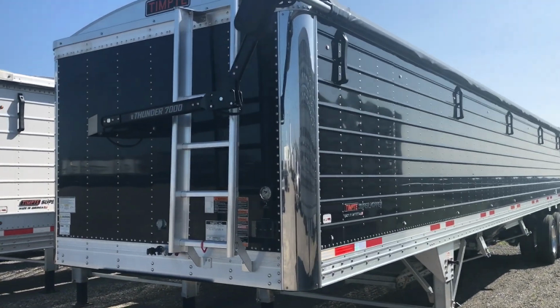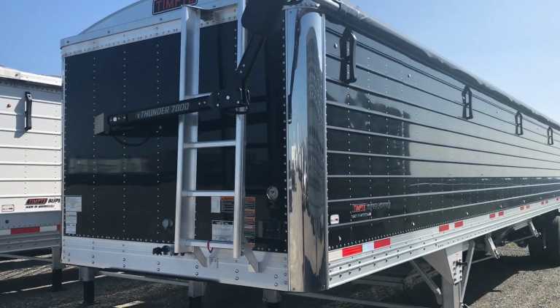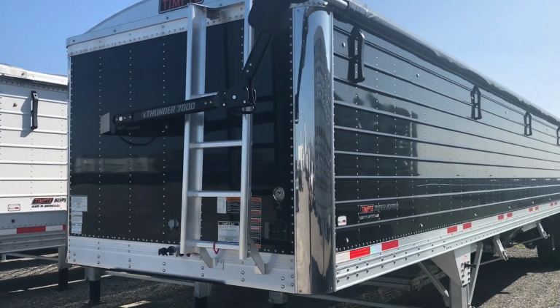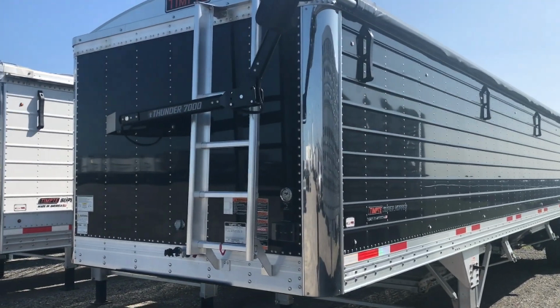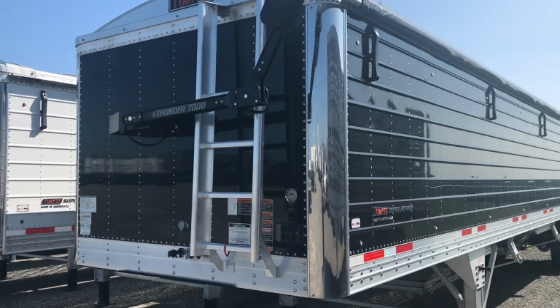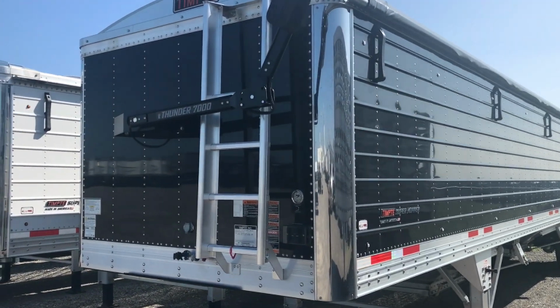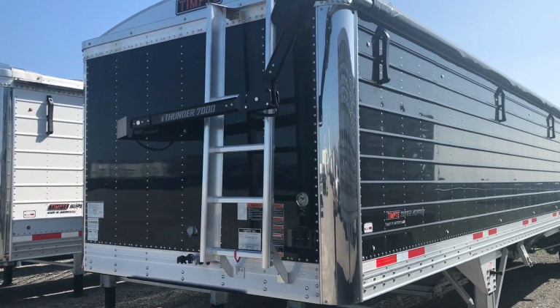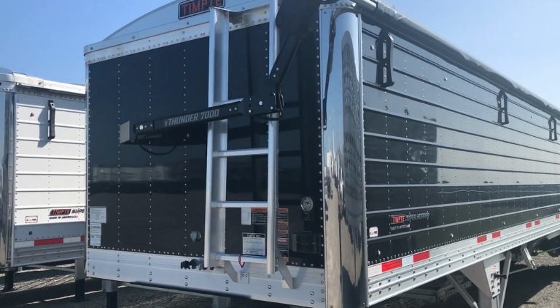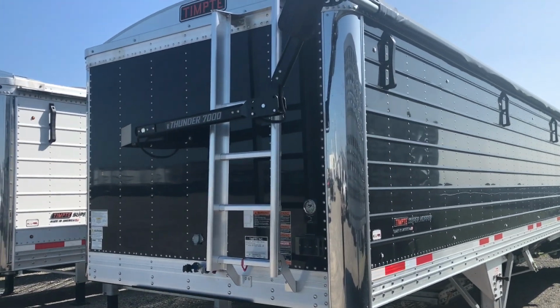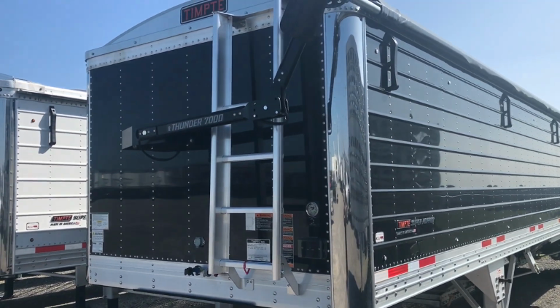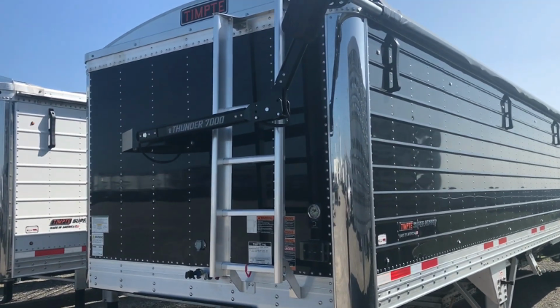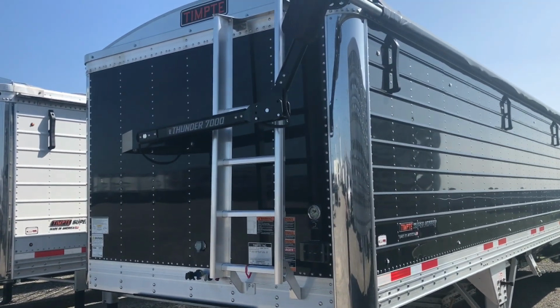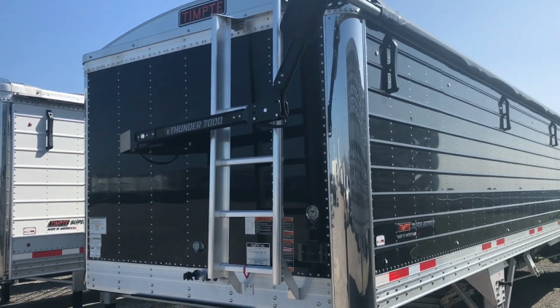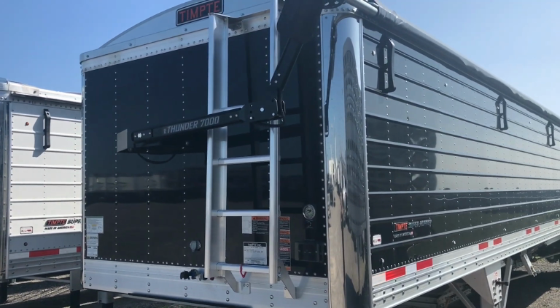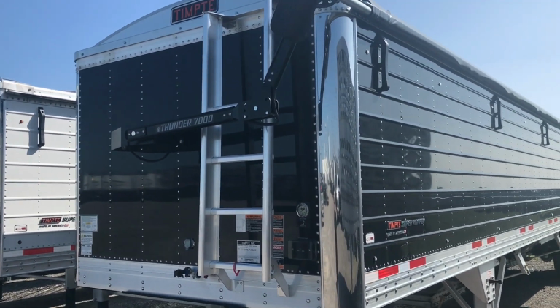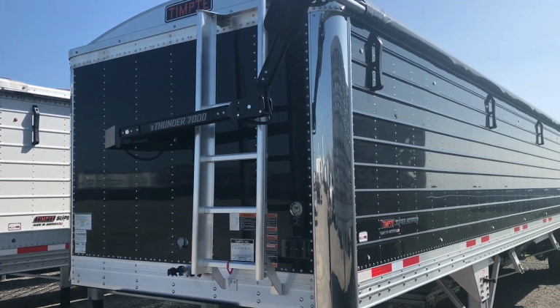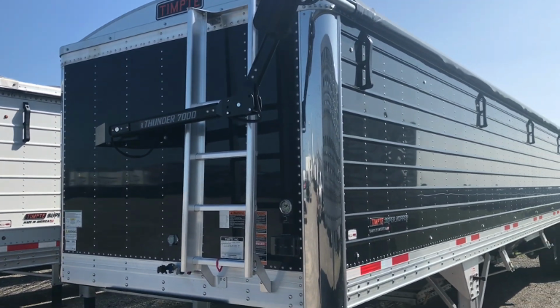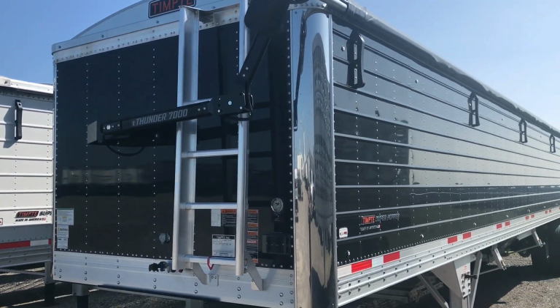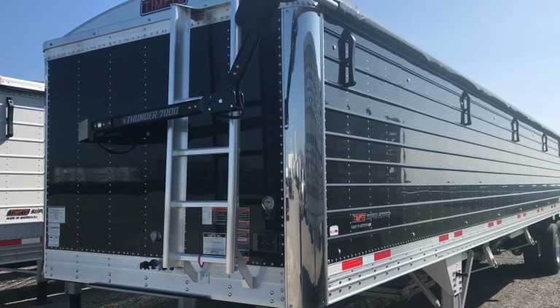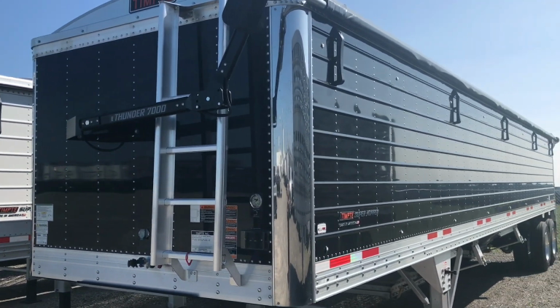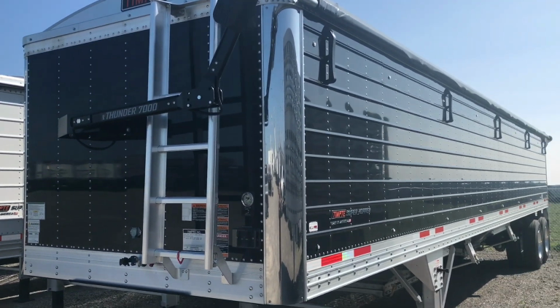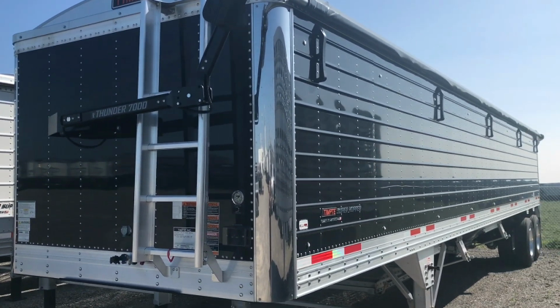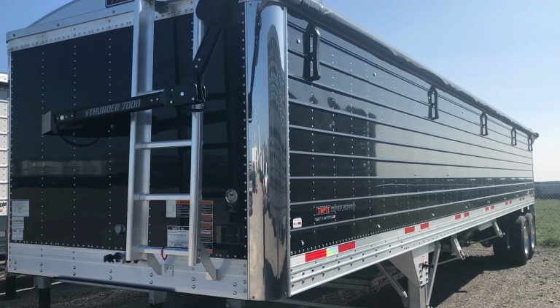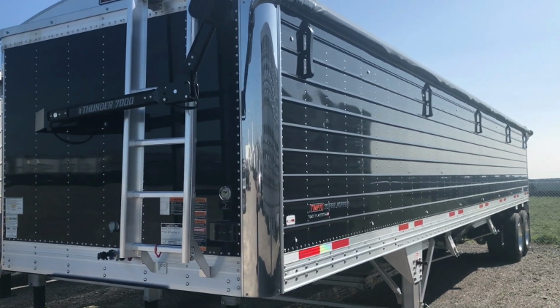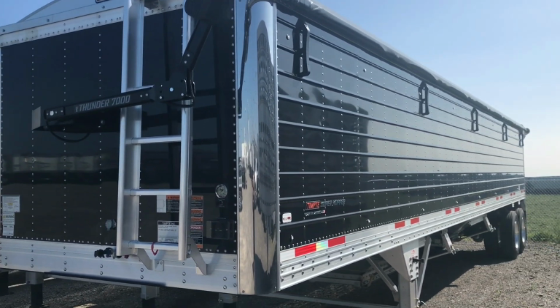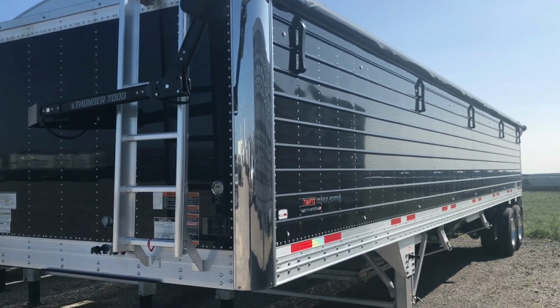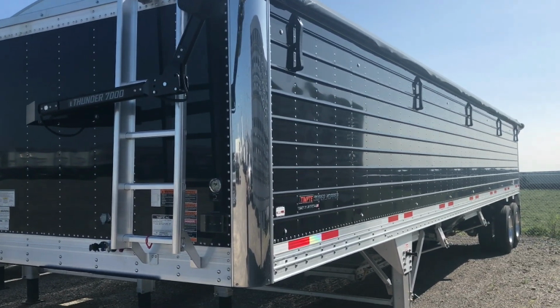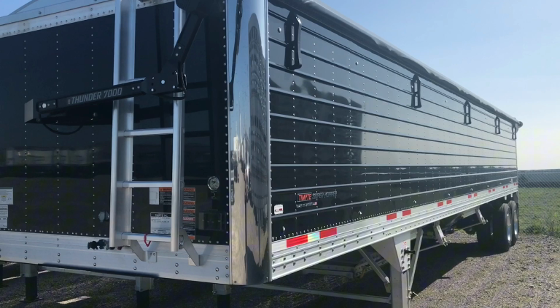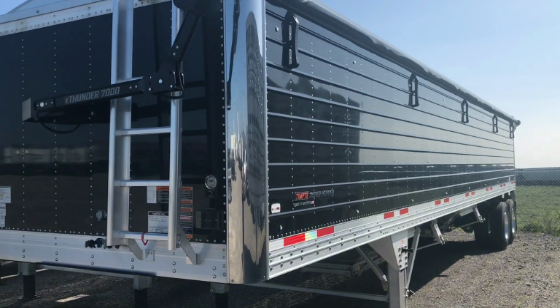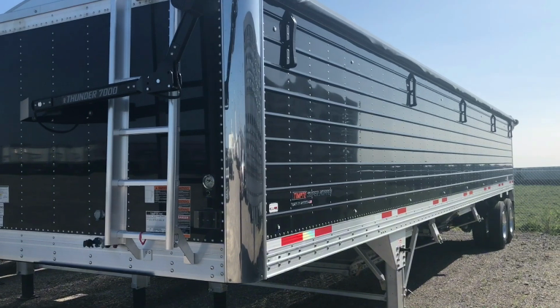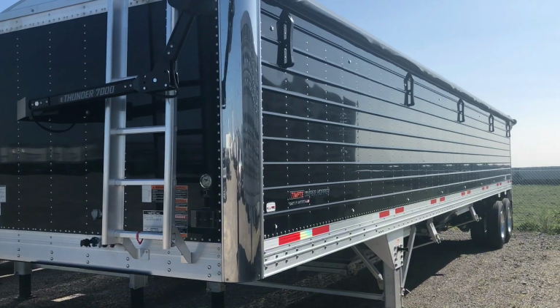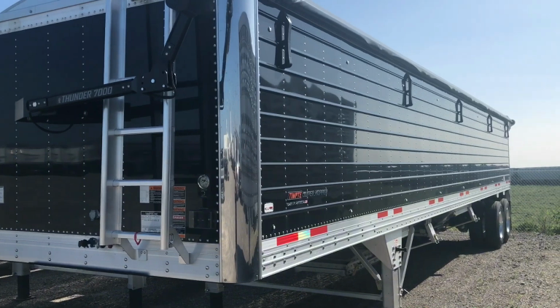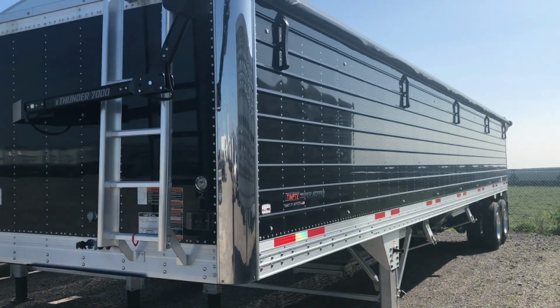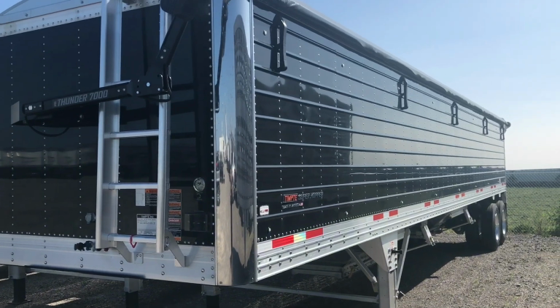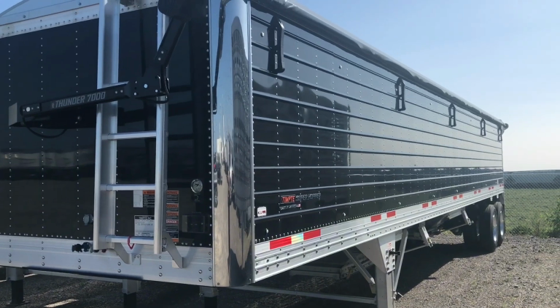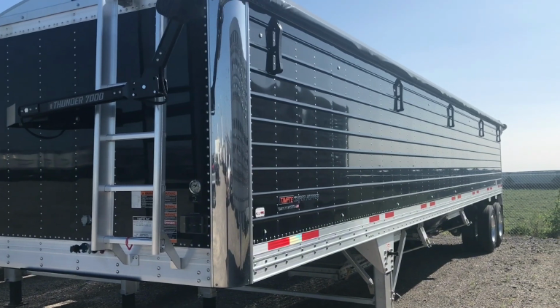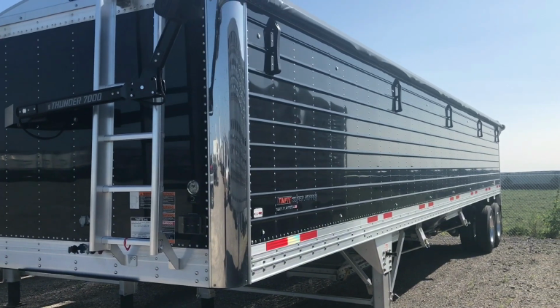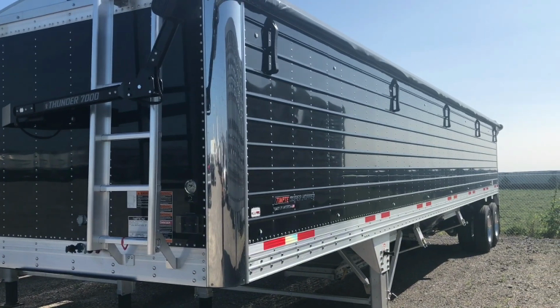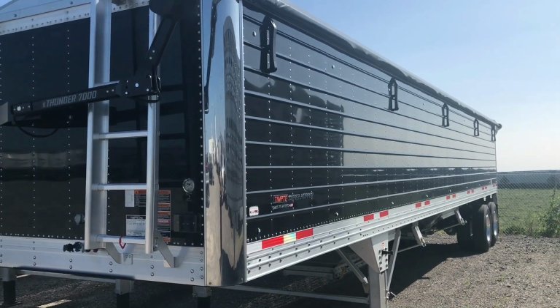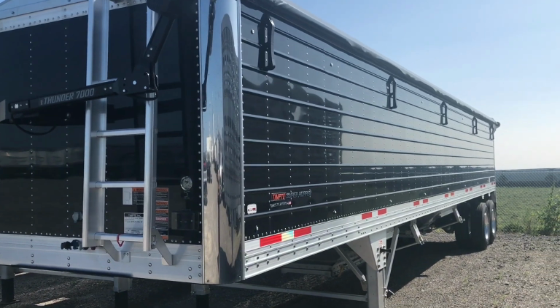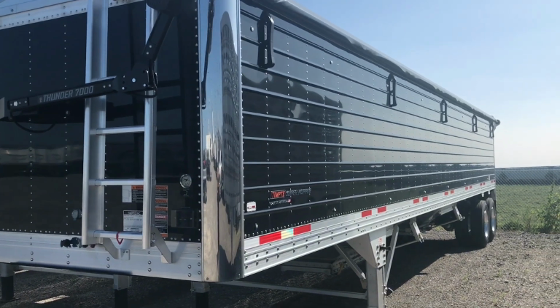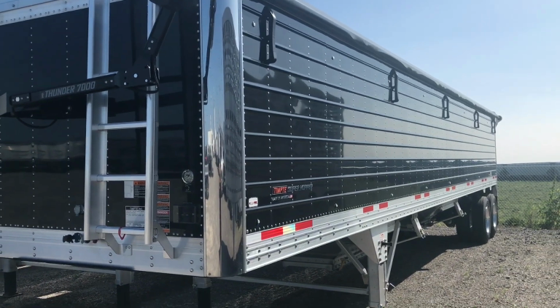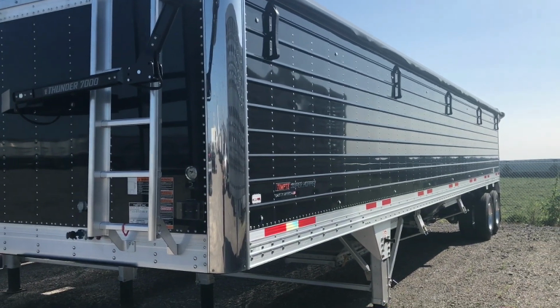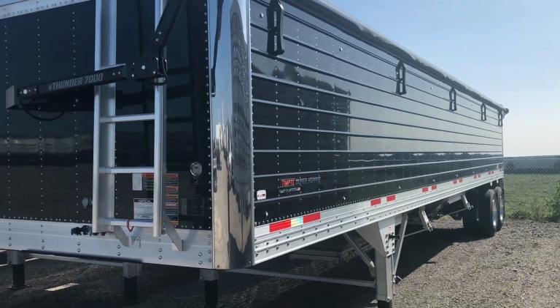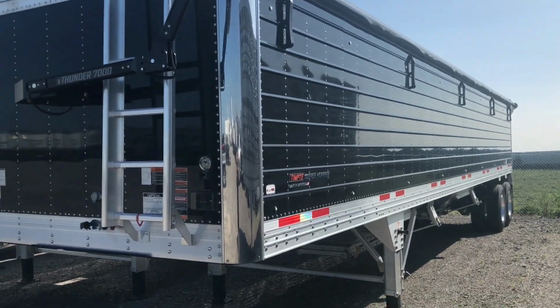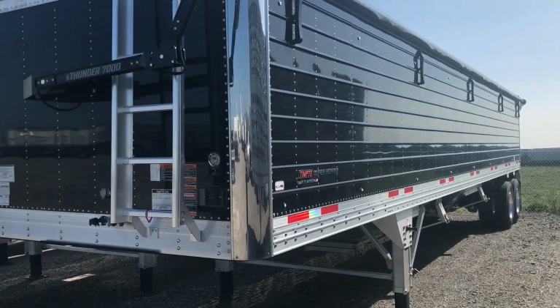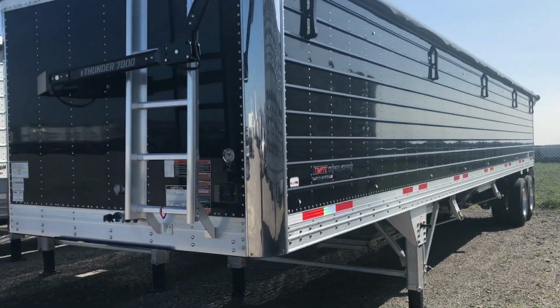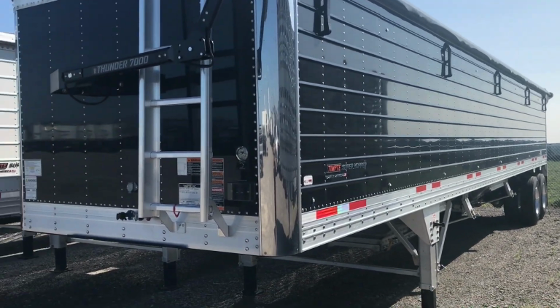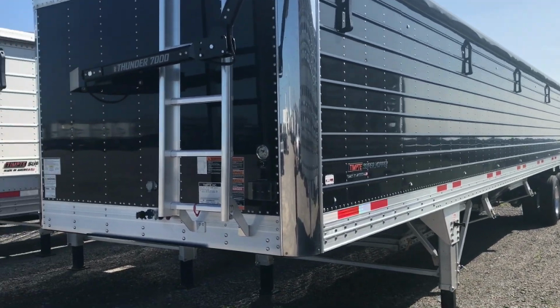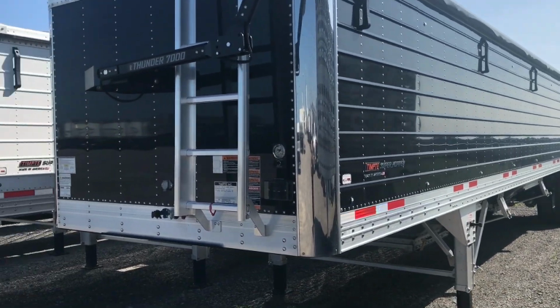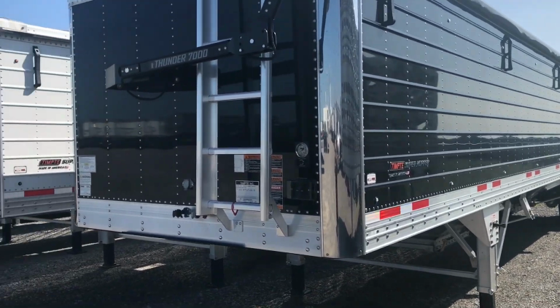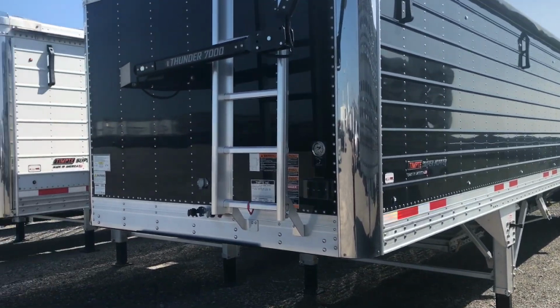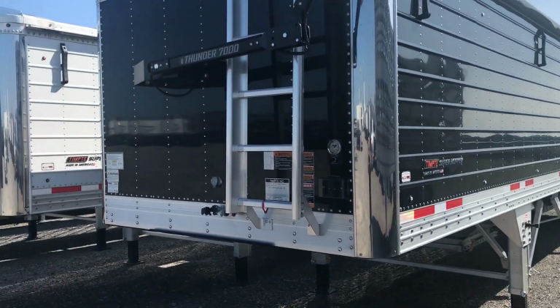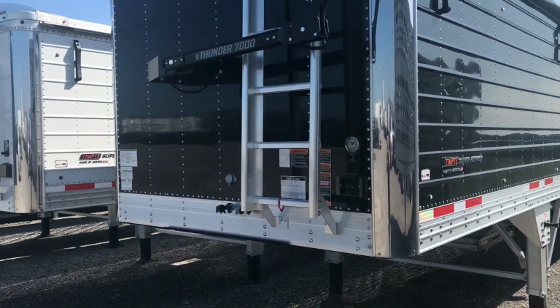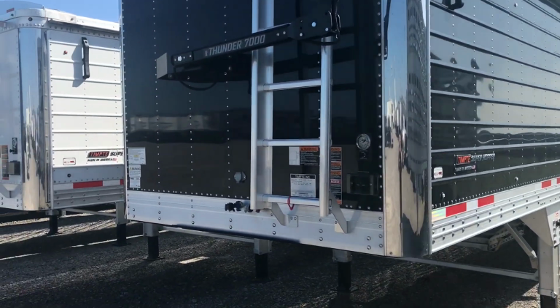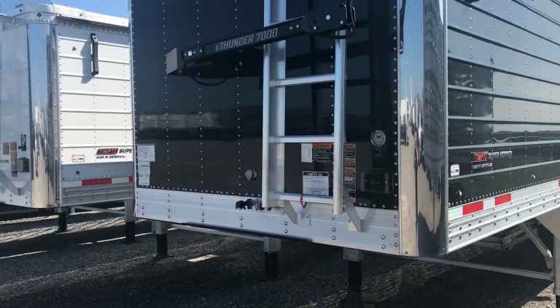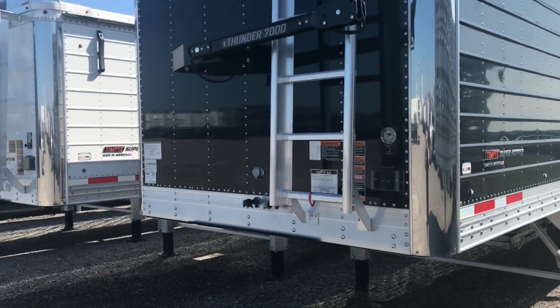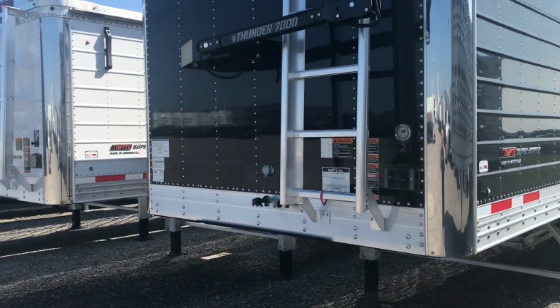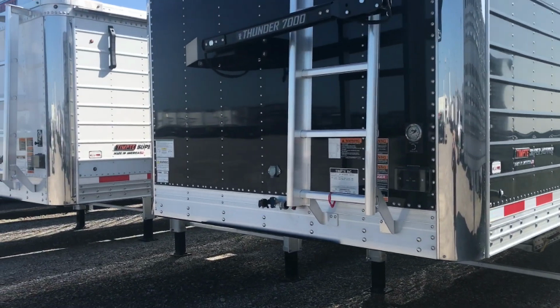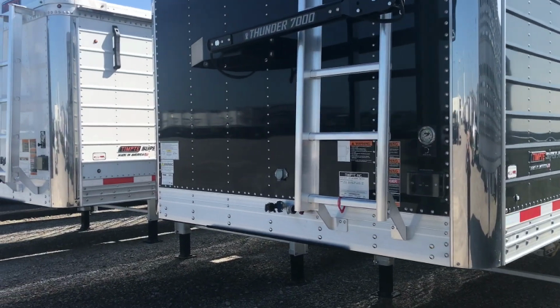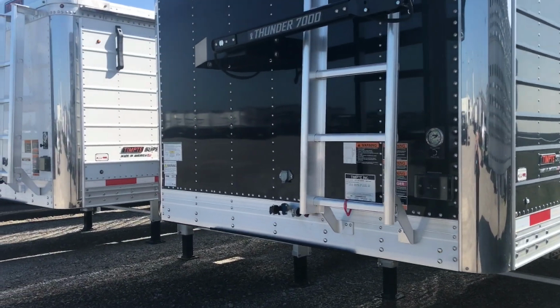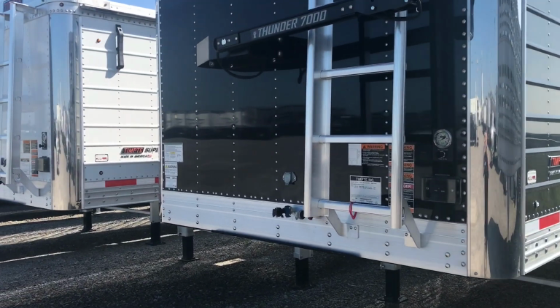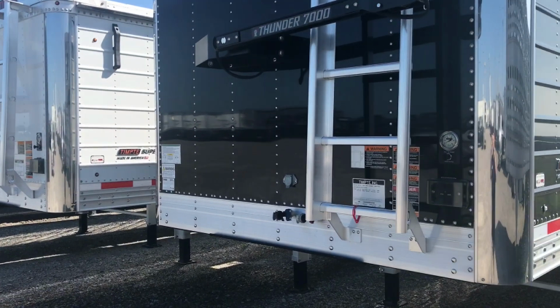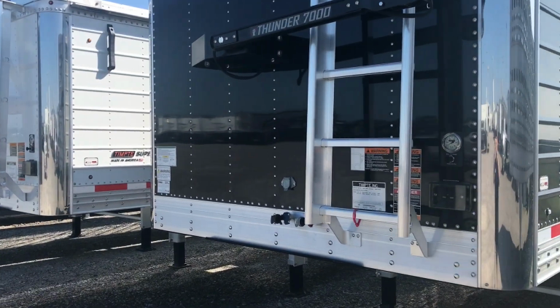As you can see we got the black nose with the black sidewalls. We got two rows of nine lights down each side with the bullet lights, clear lenses.